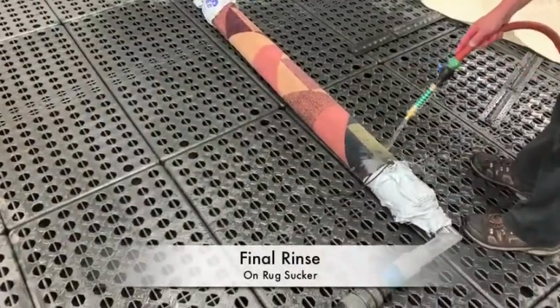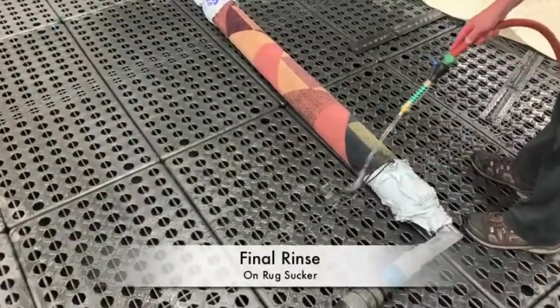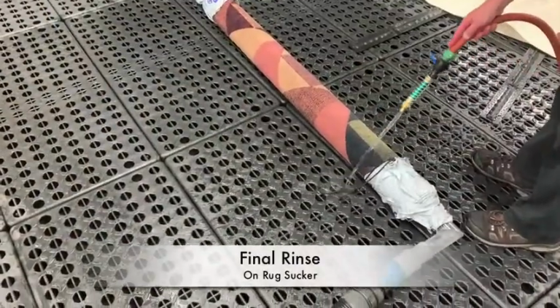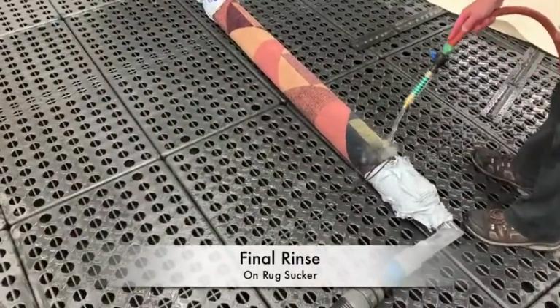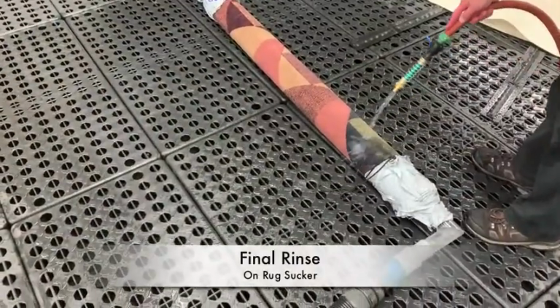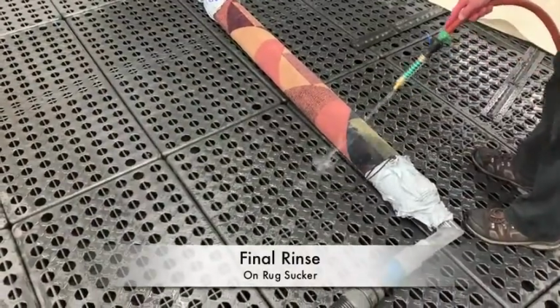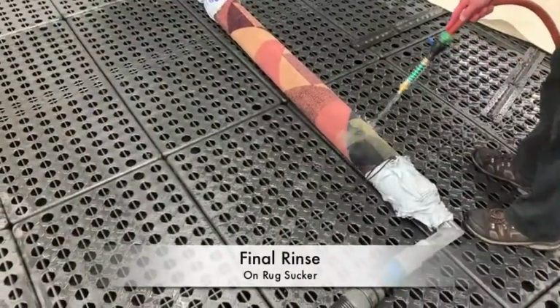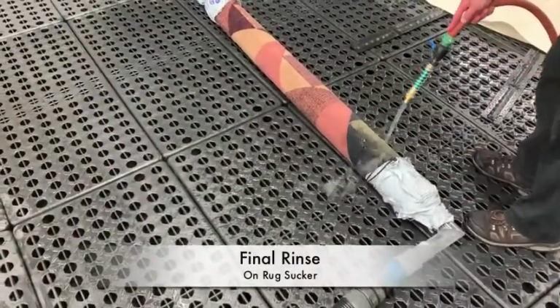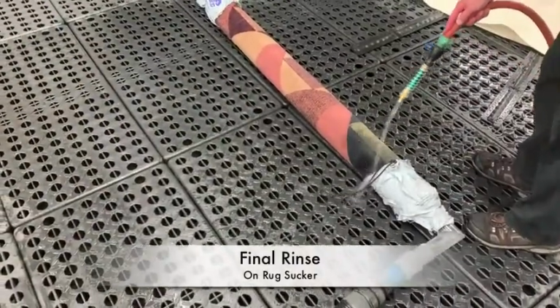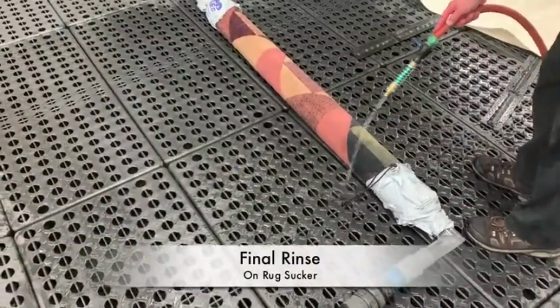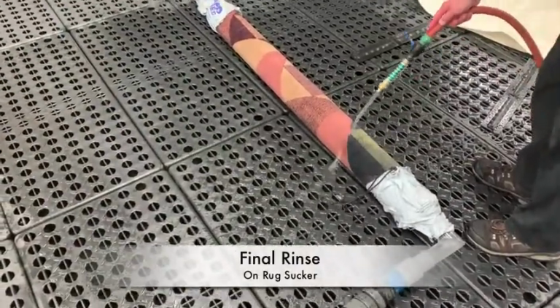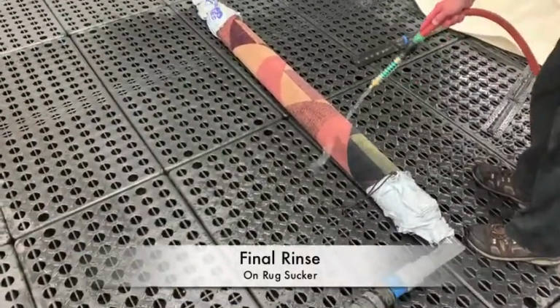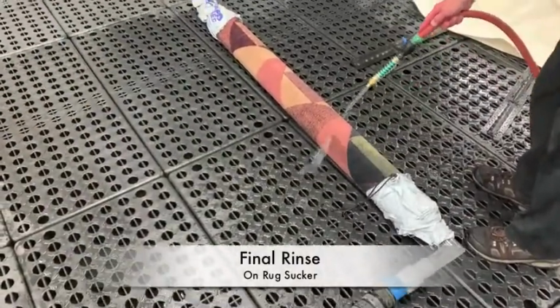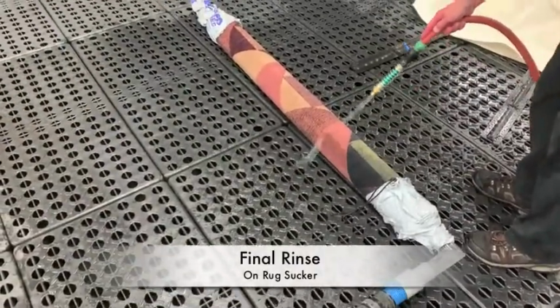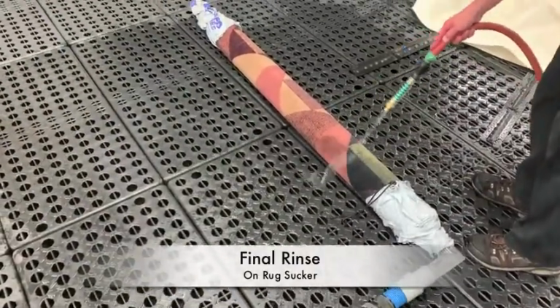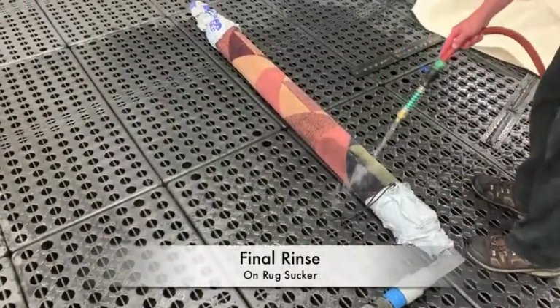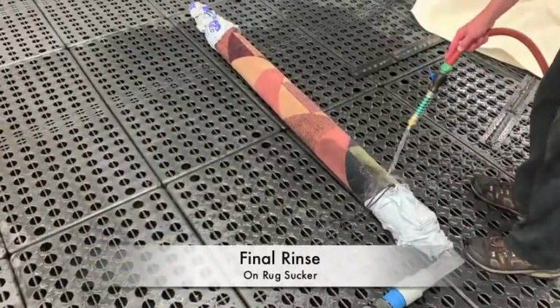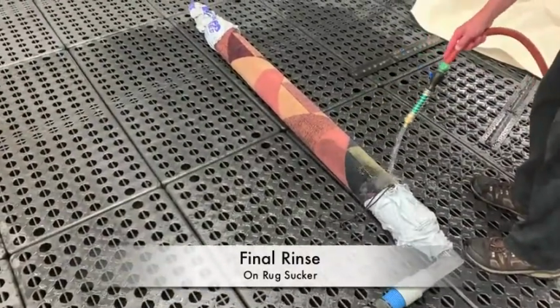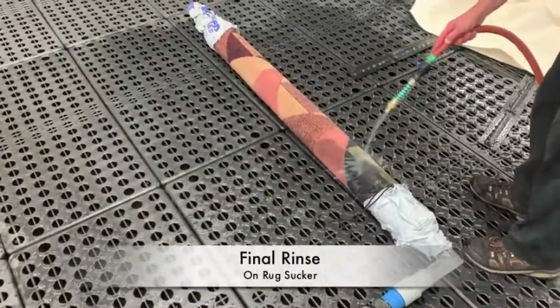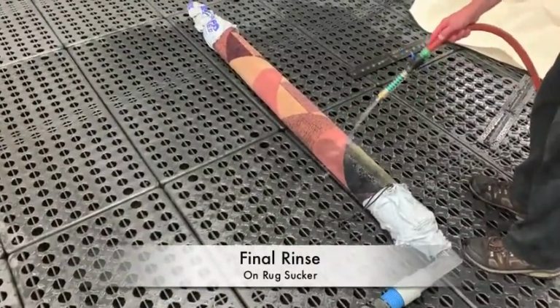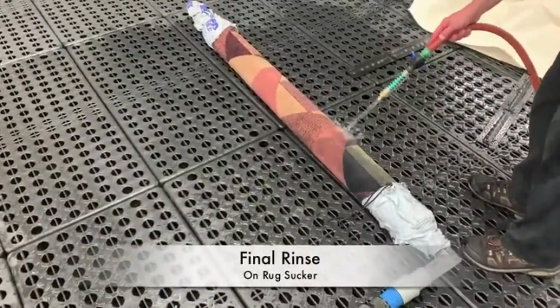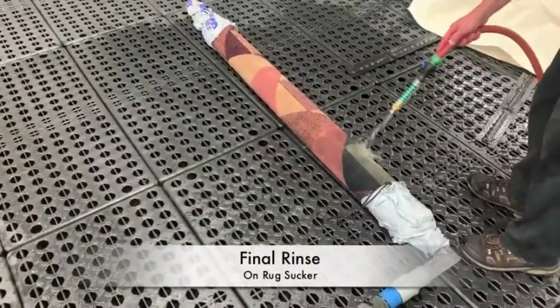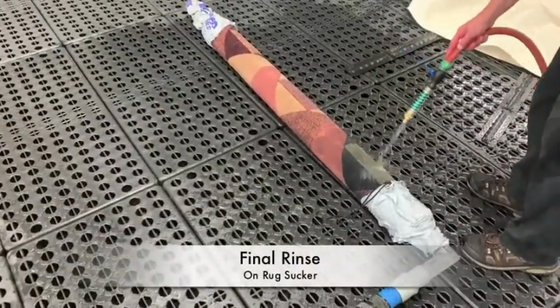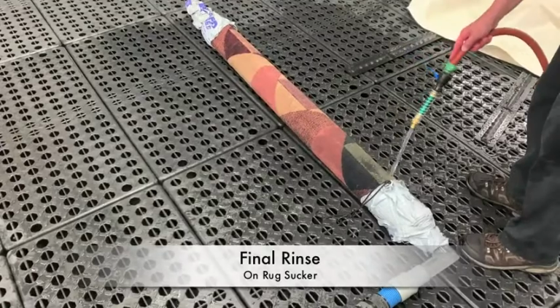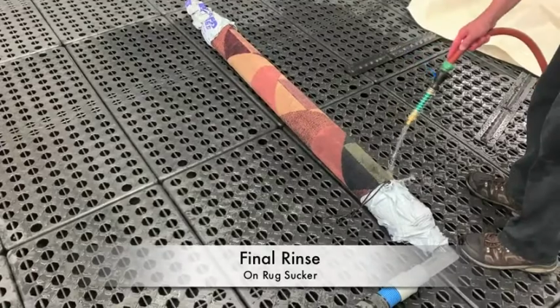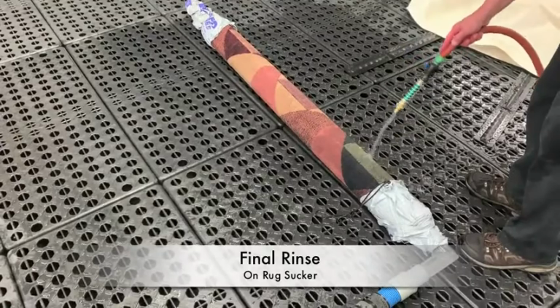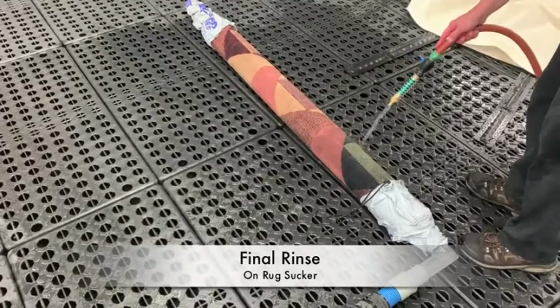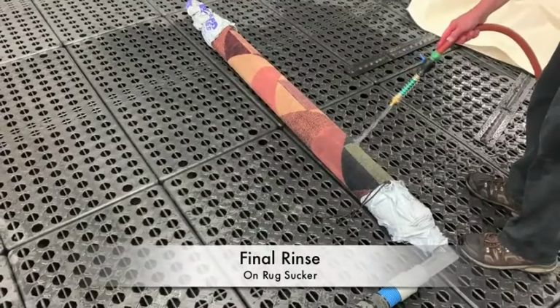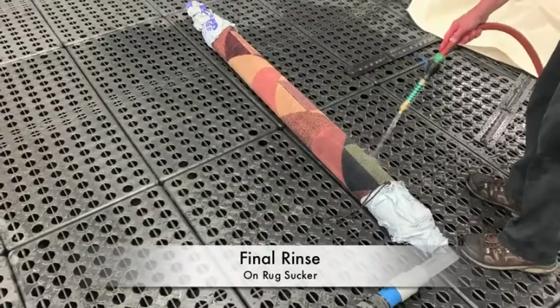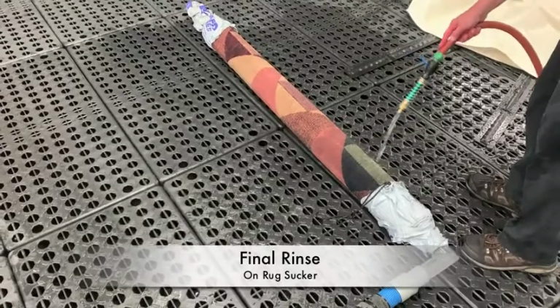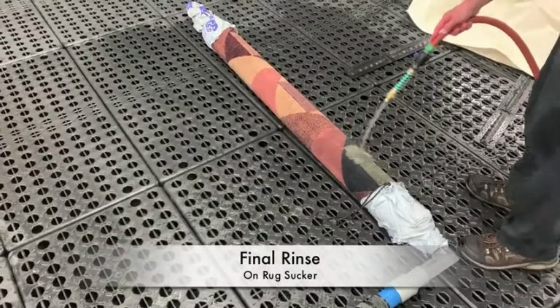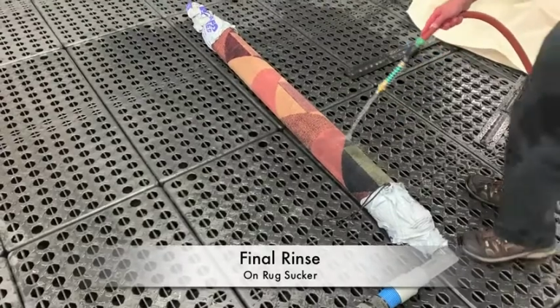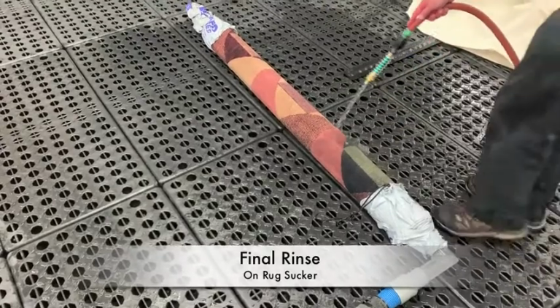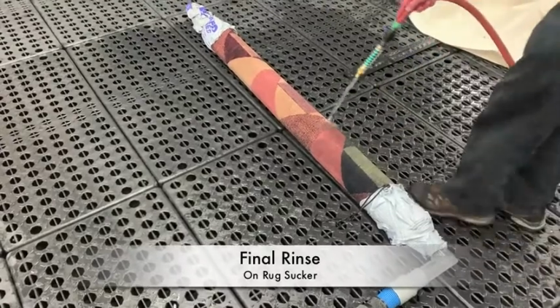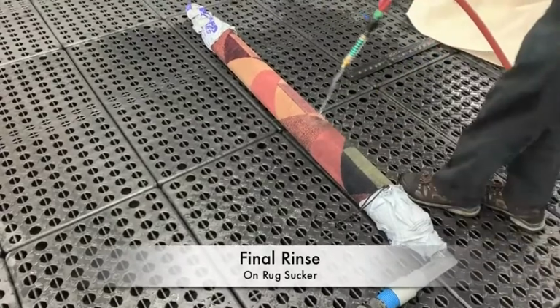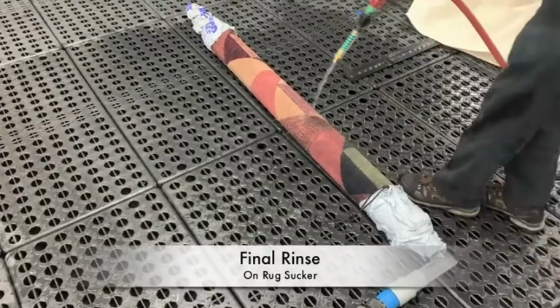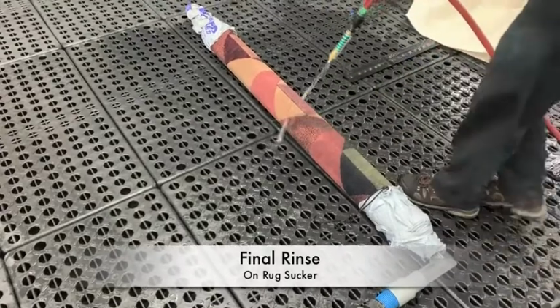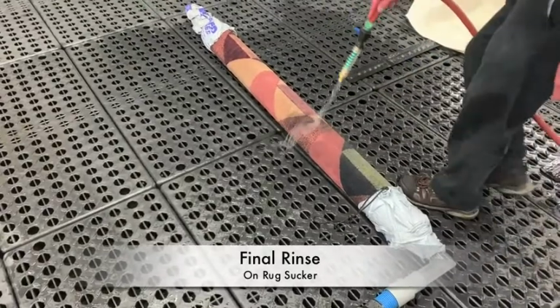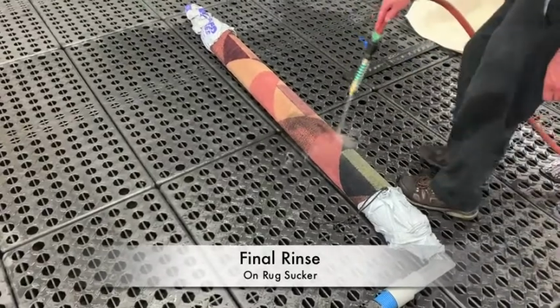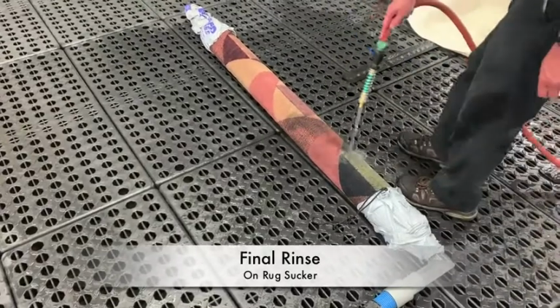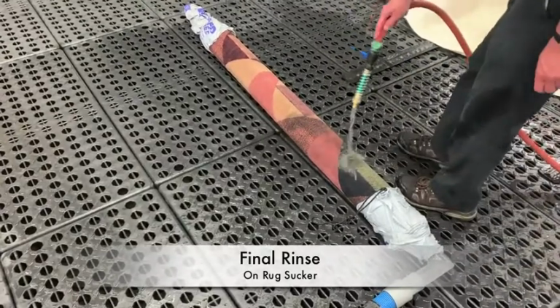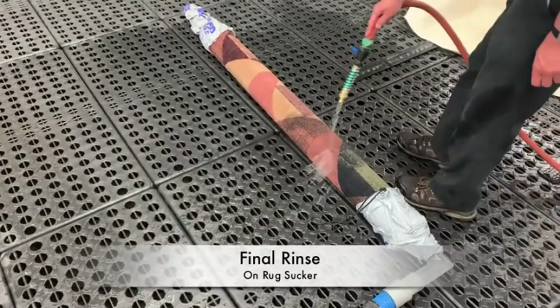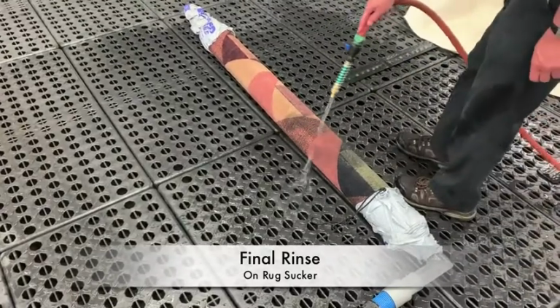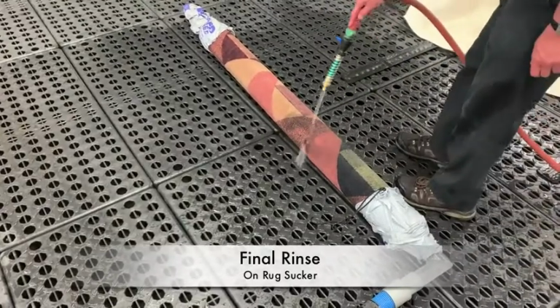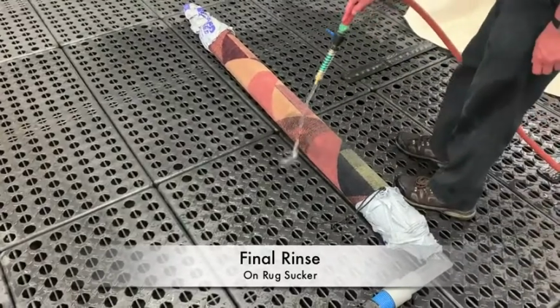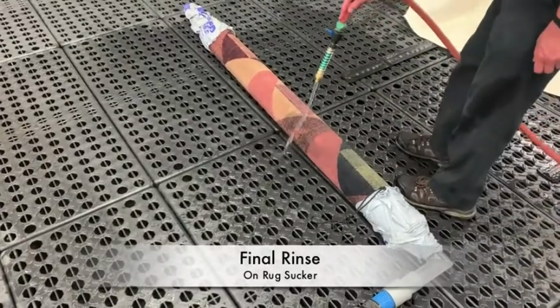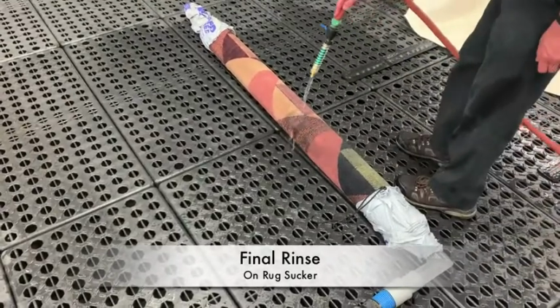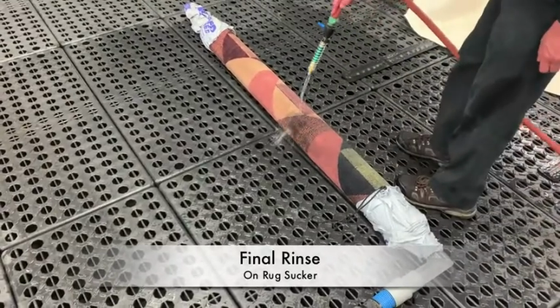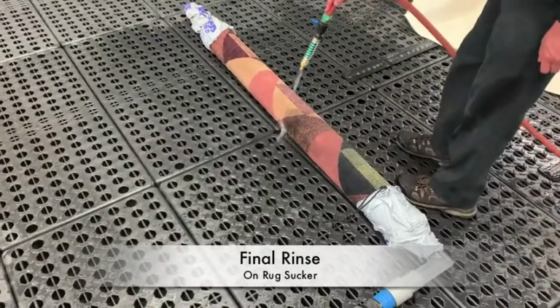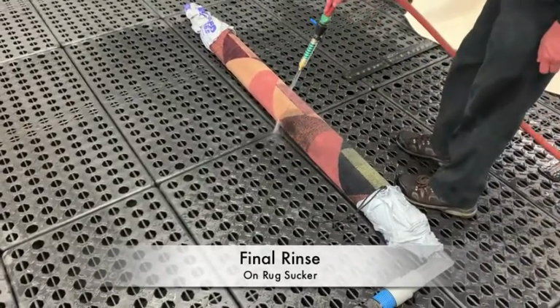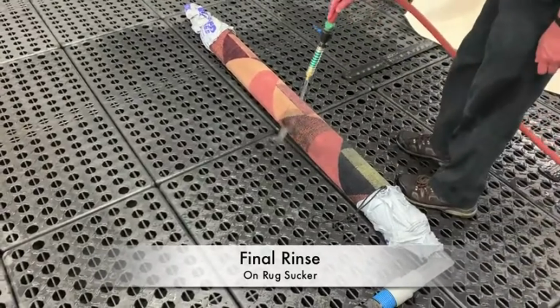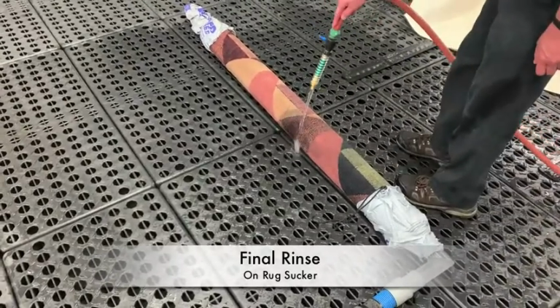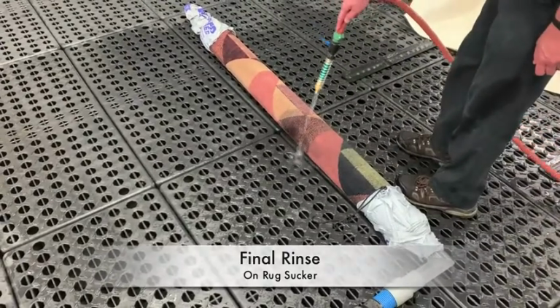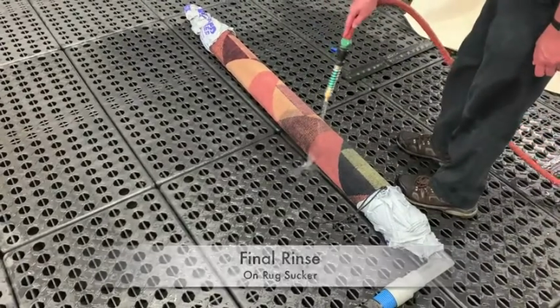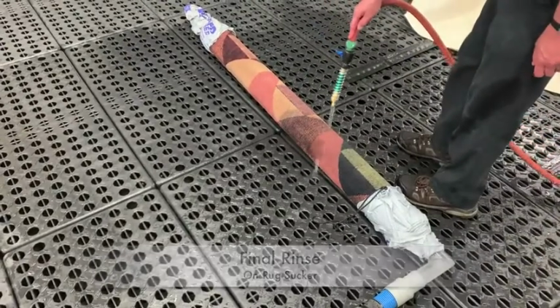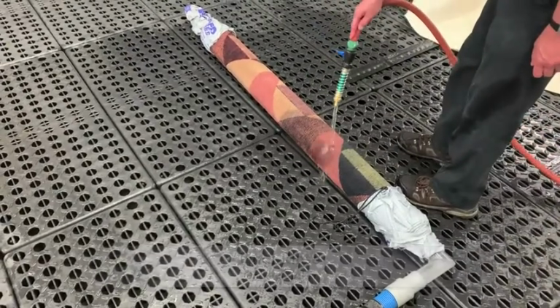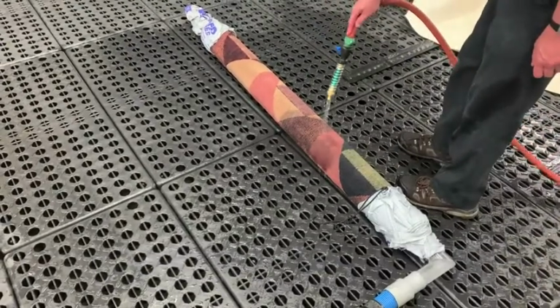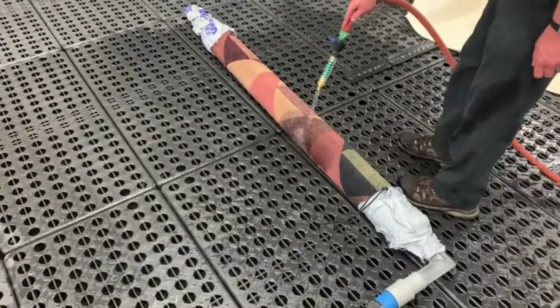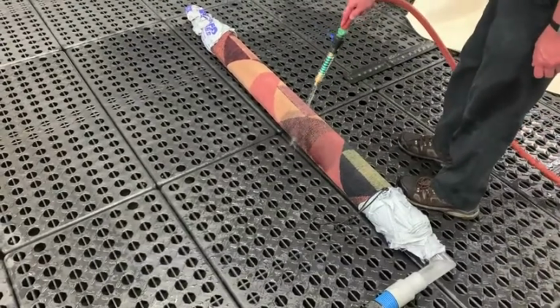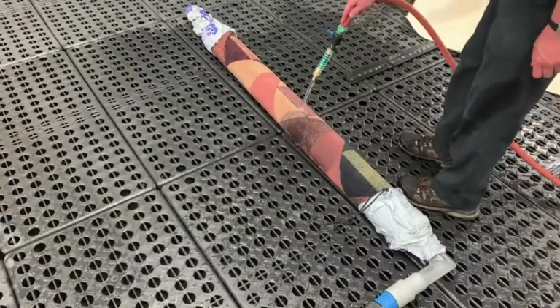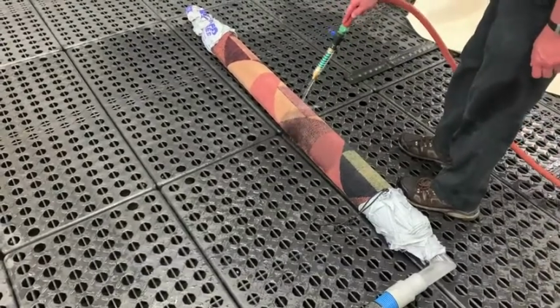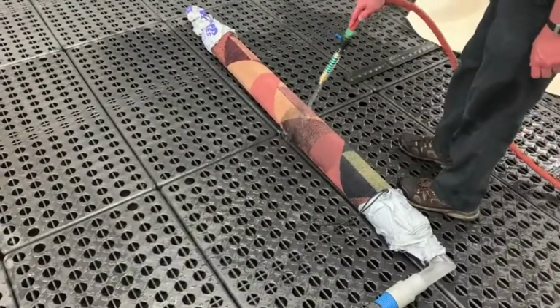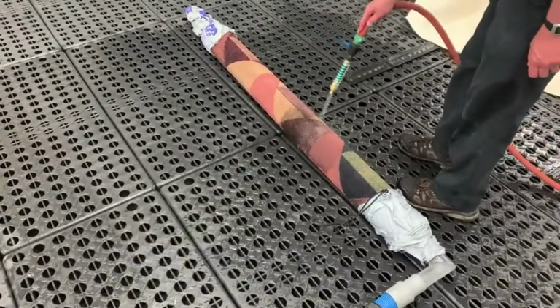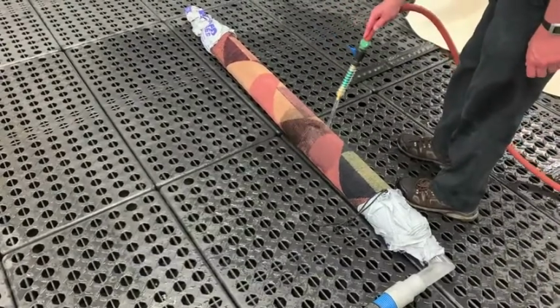The rug is then placed on the rug sucker and extraction machine to remove as much moisture as possible prior to drying.